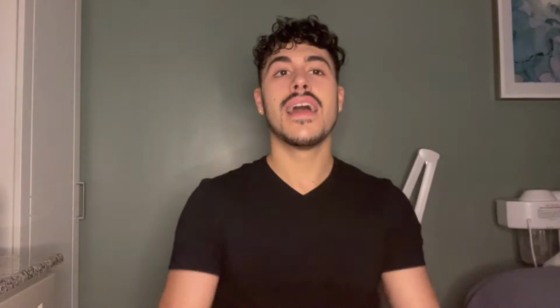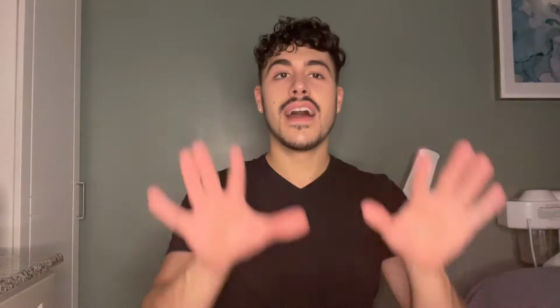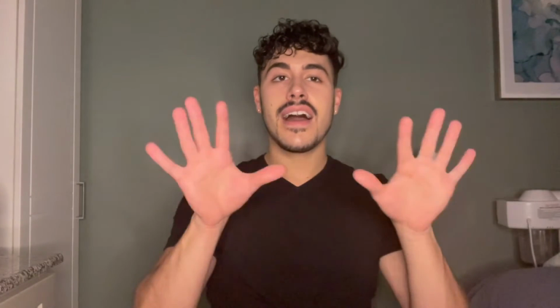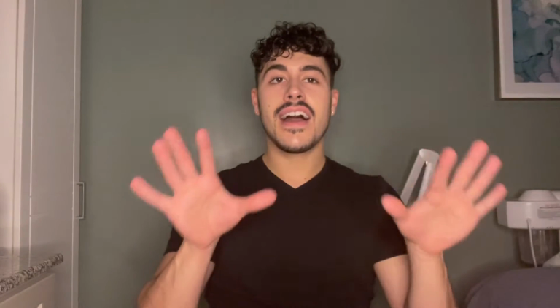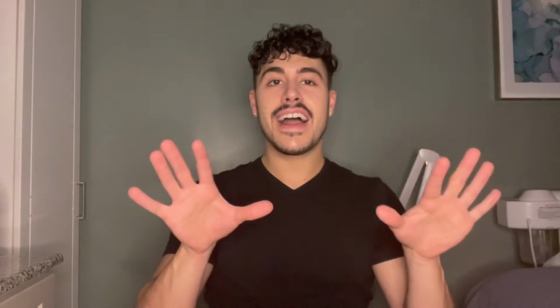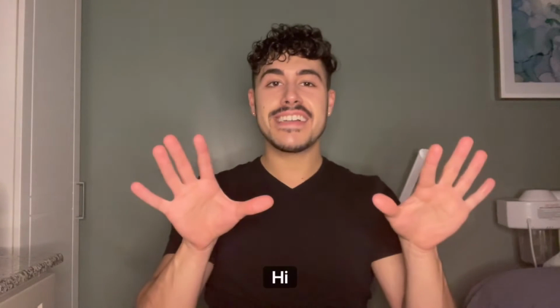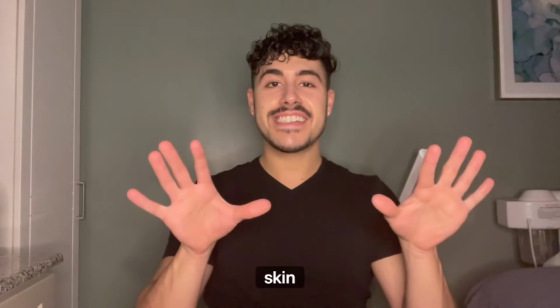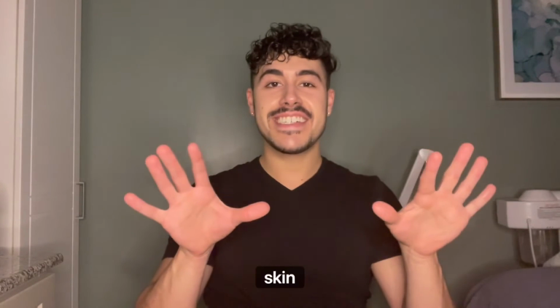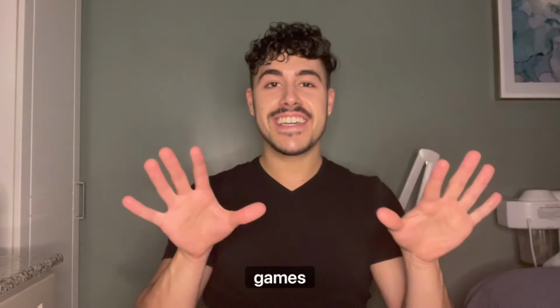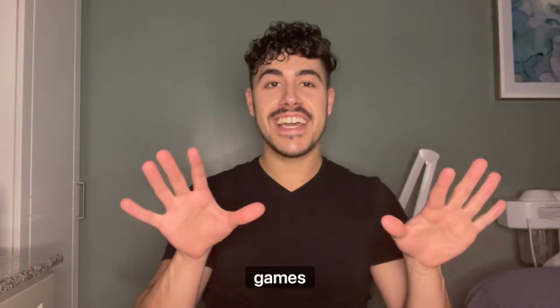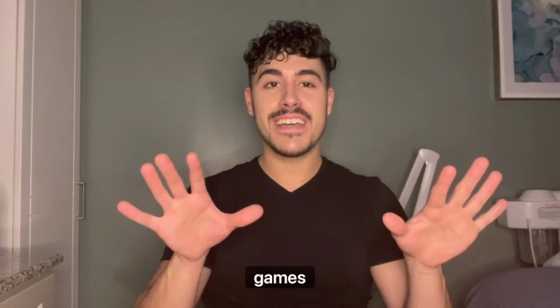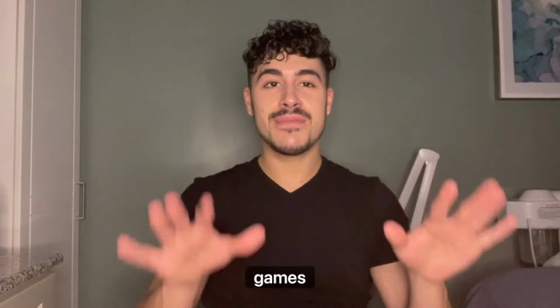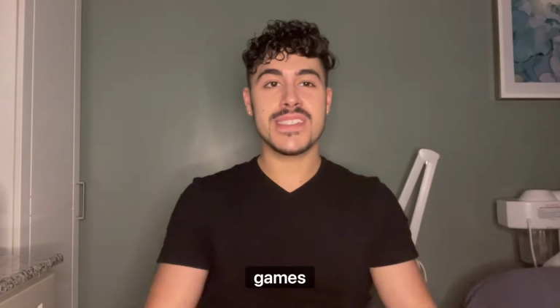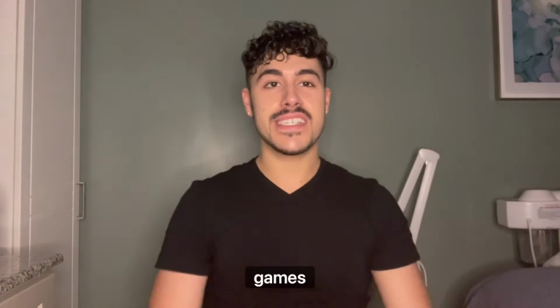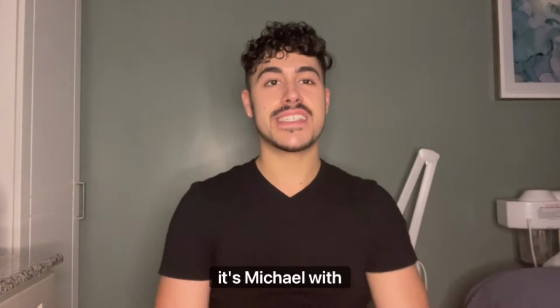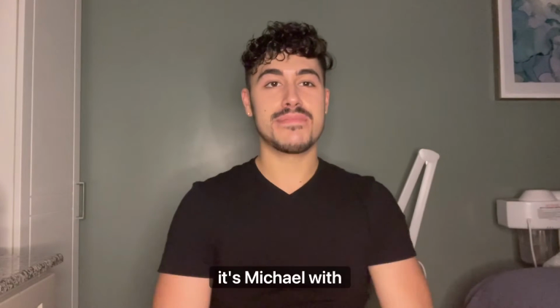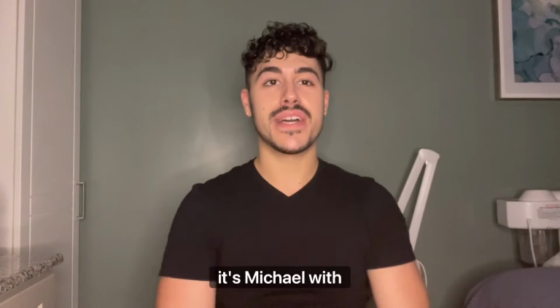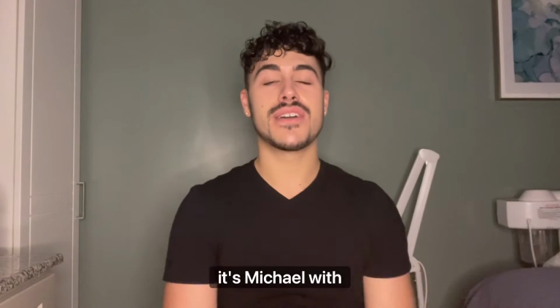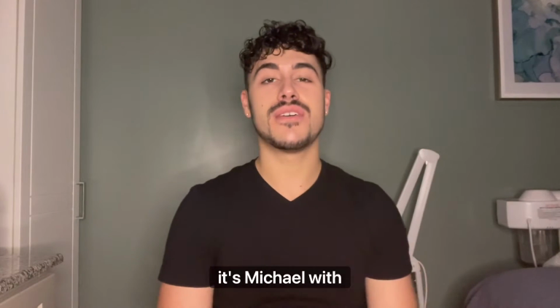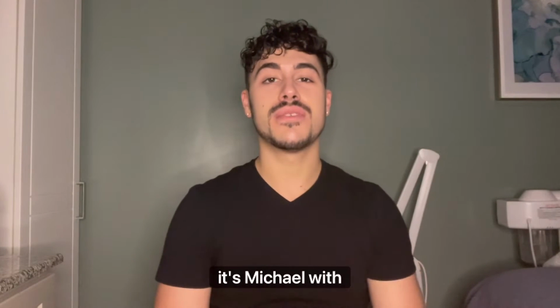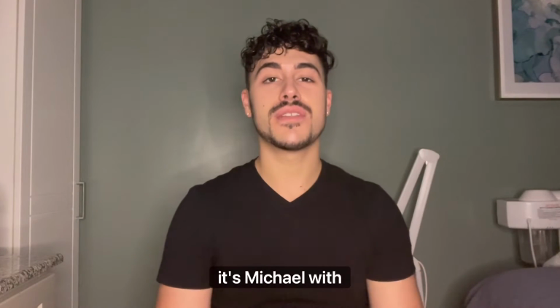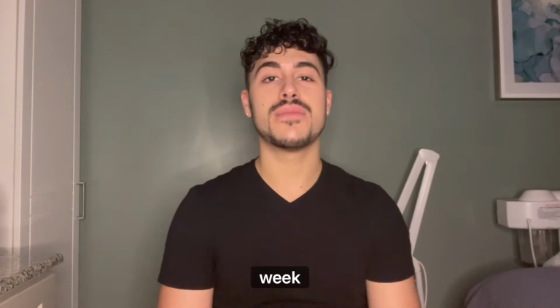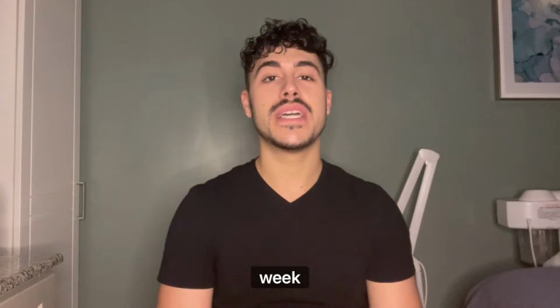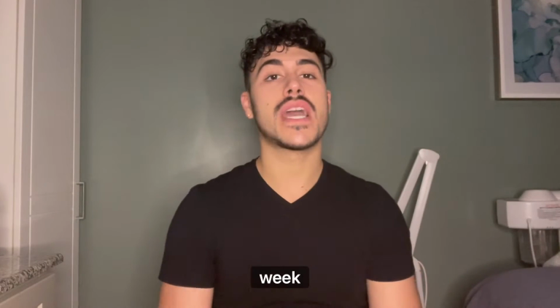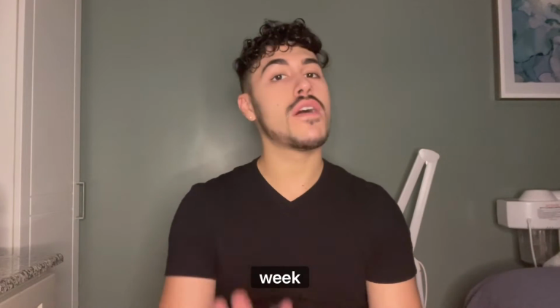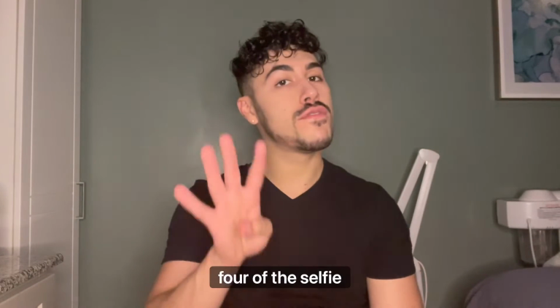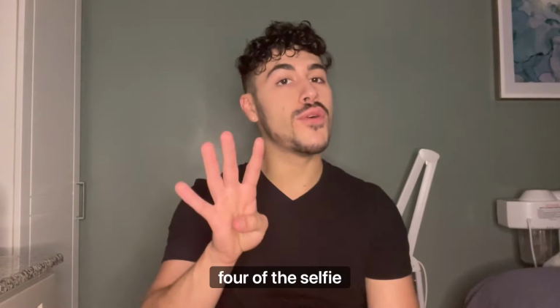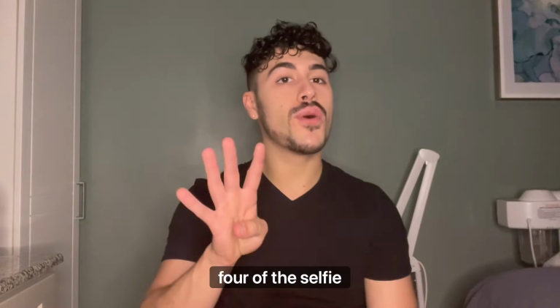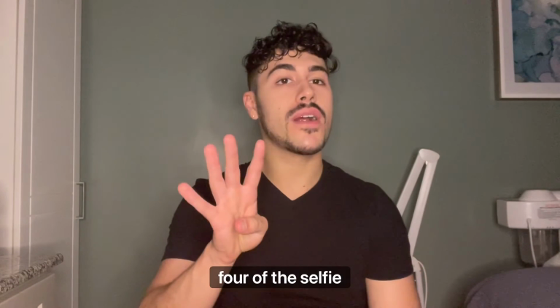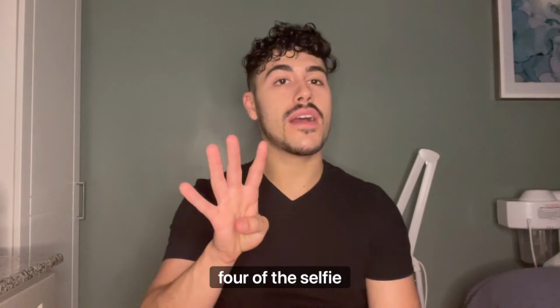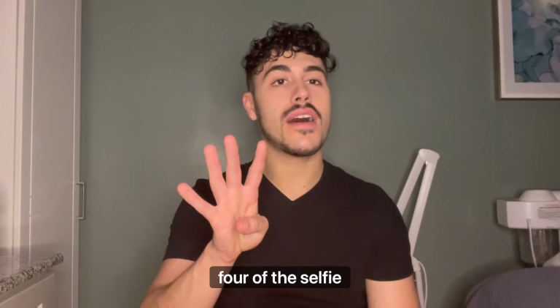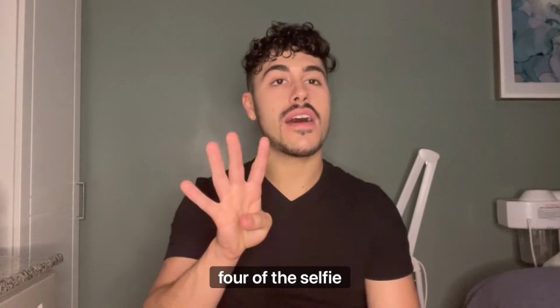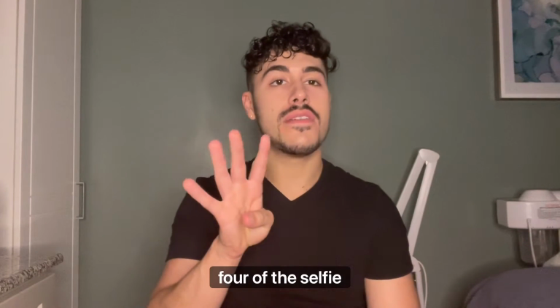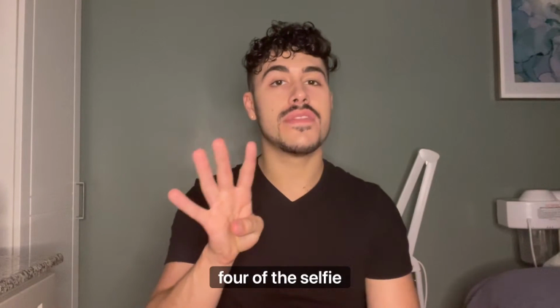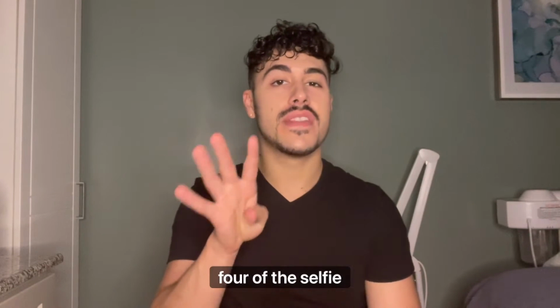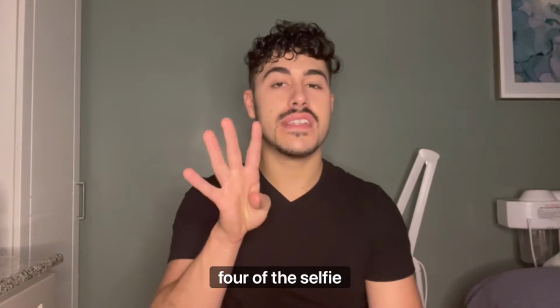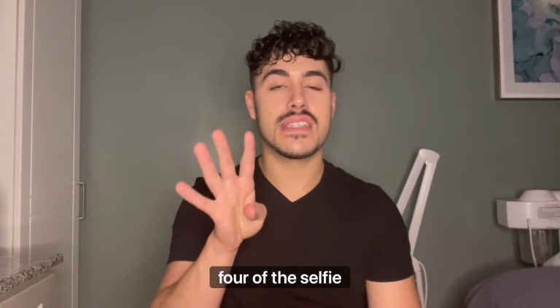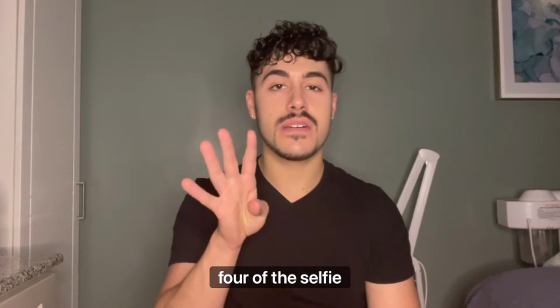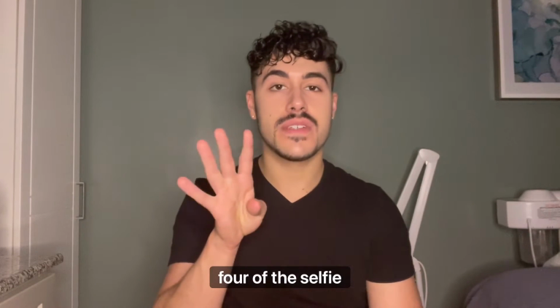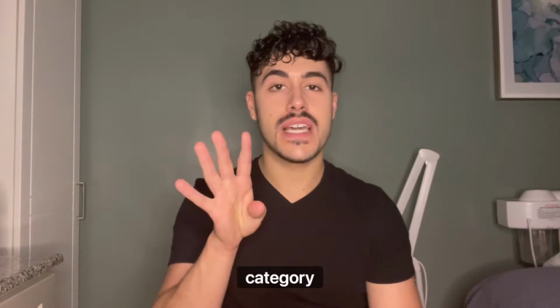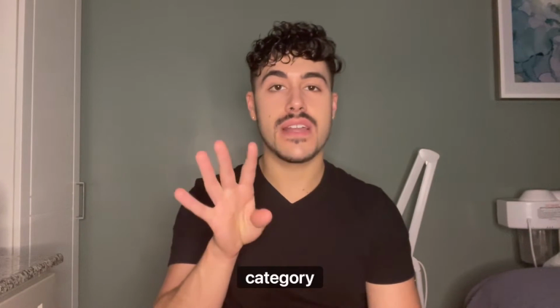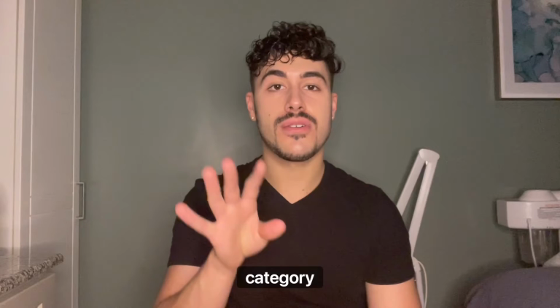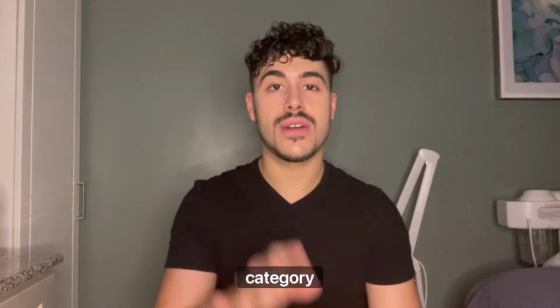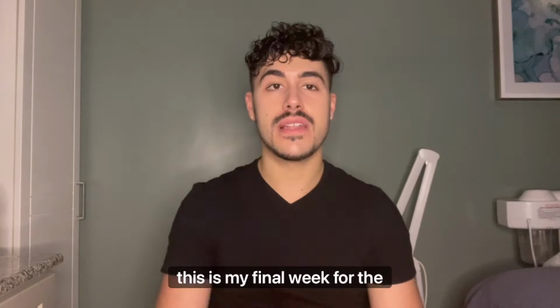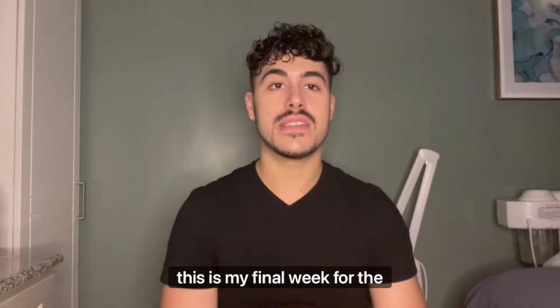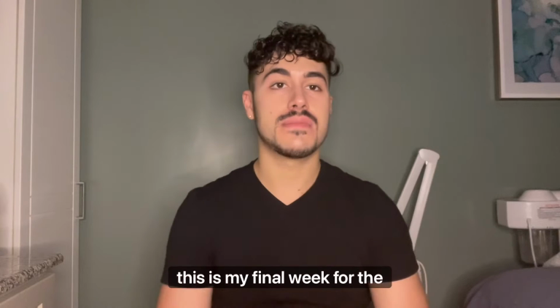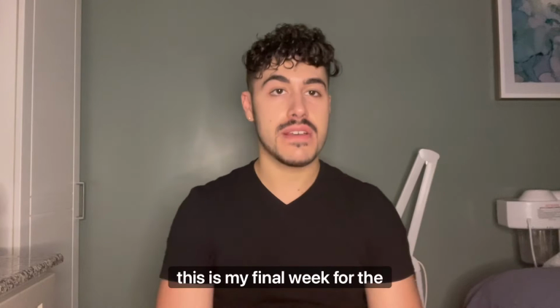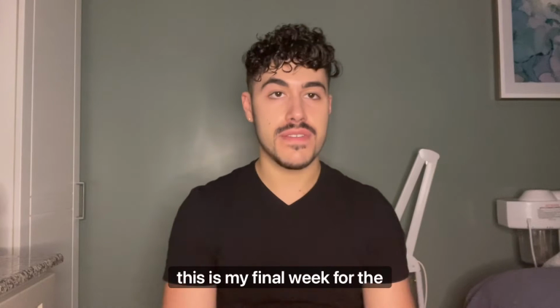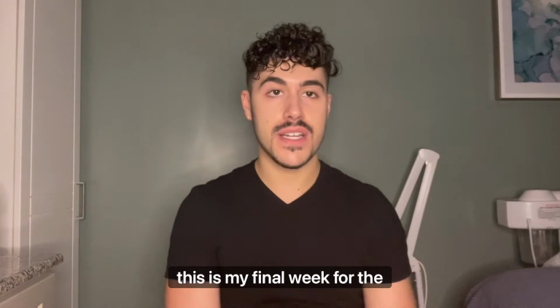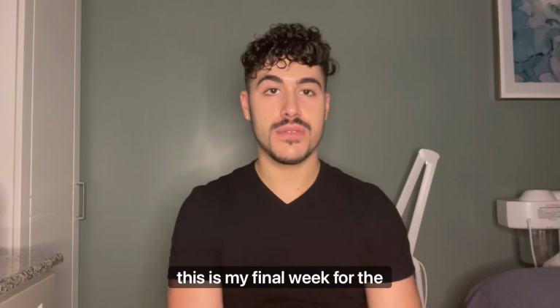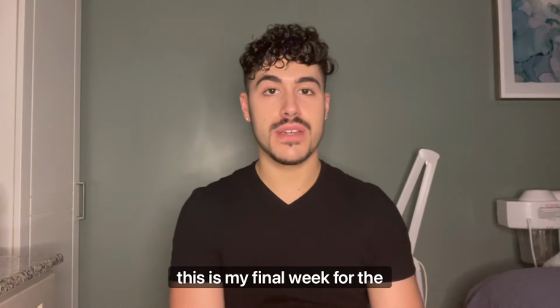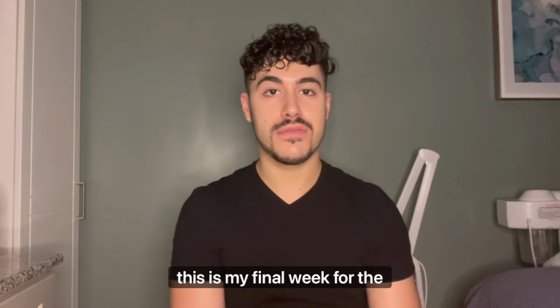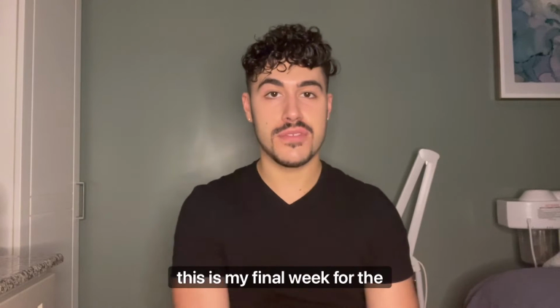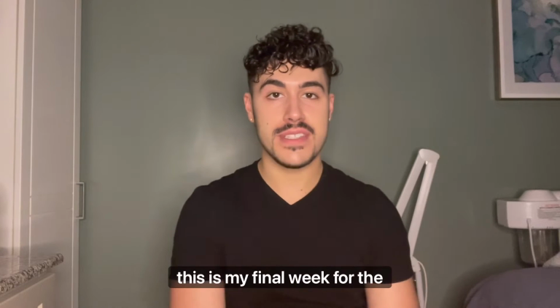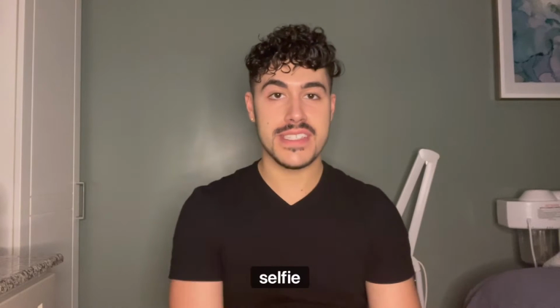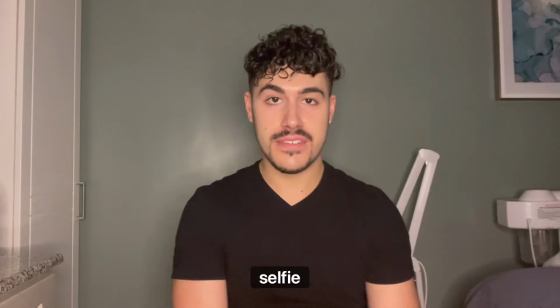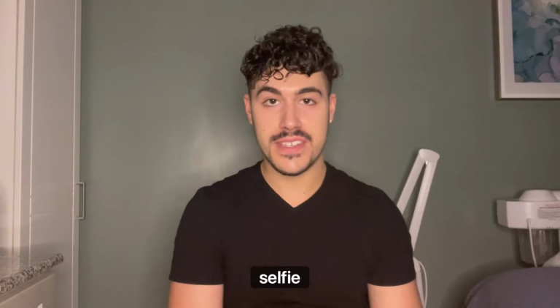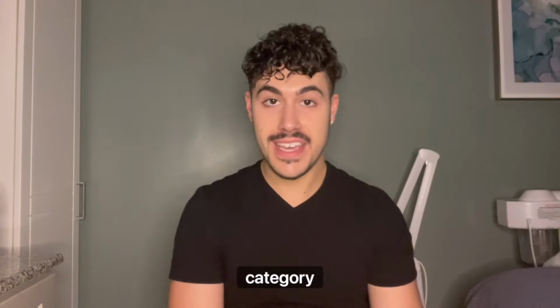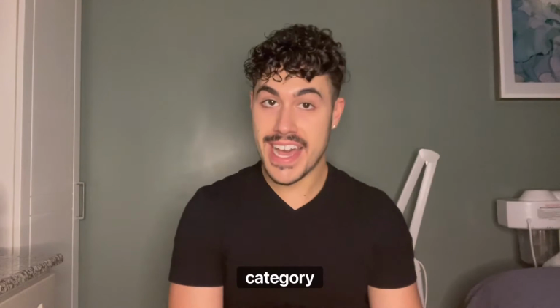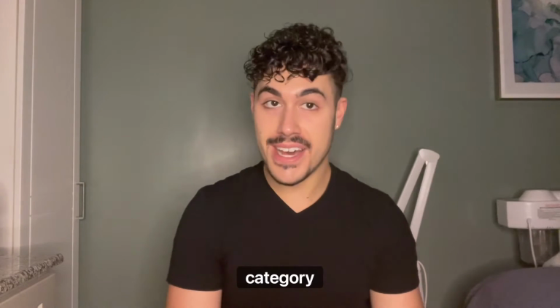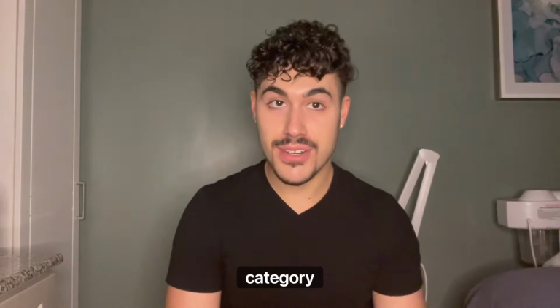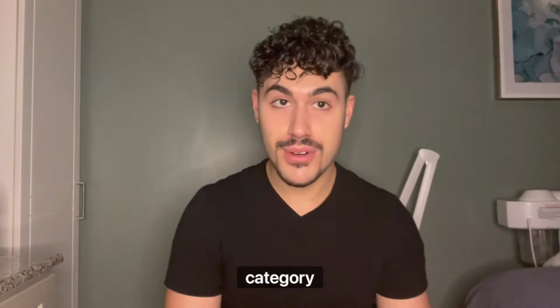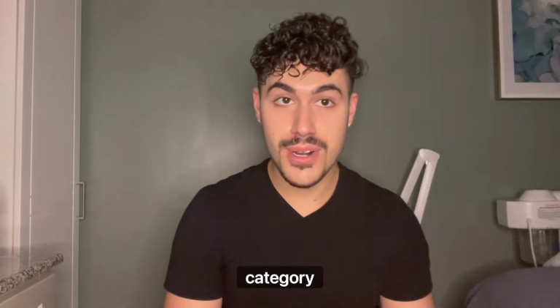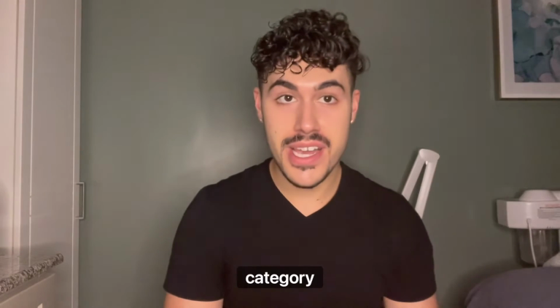Hi Skin Games, it's Michael with week four of the selfie category. This is my final week for the selfie category.